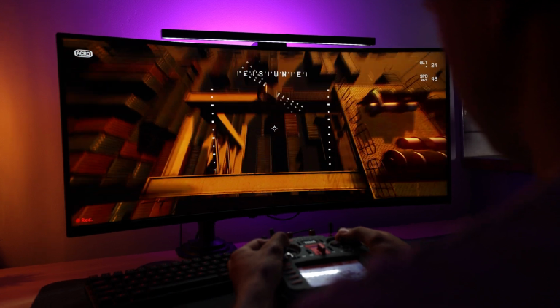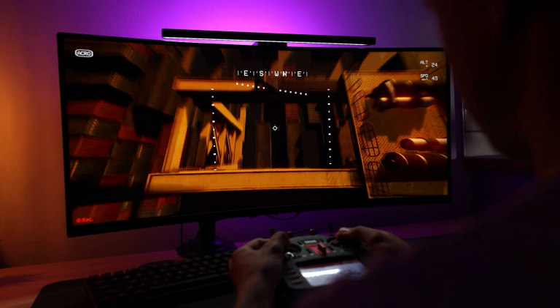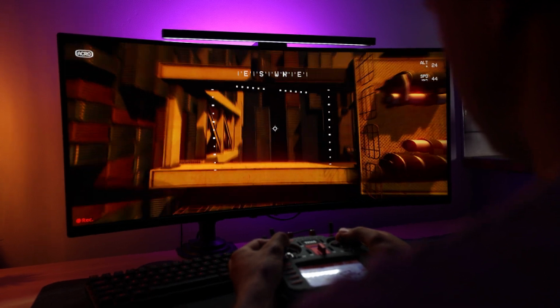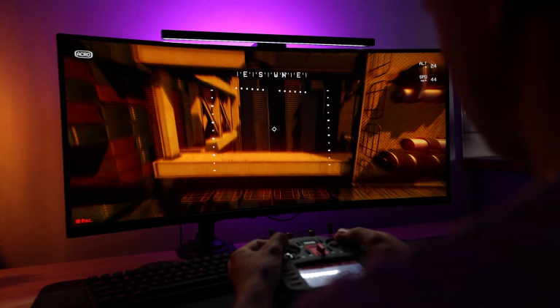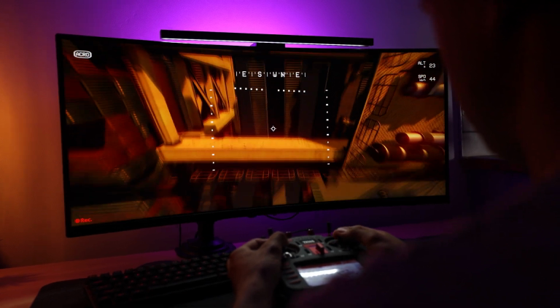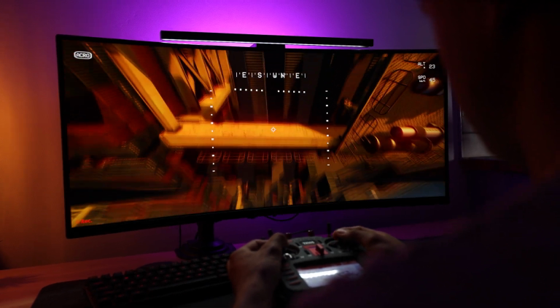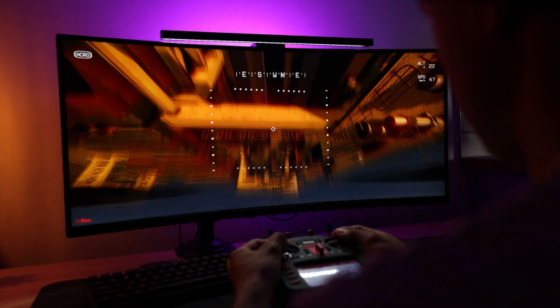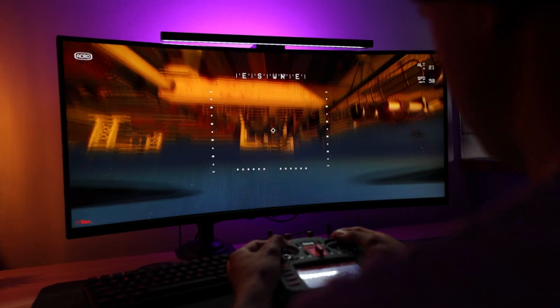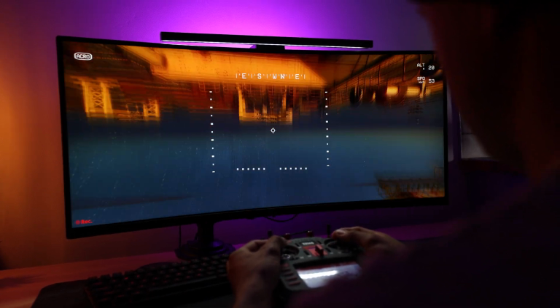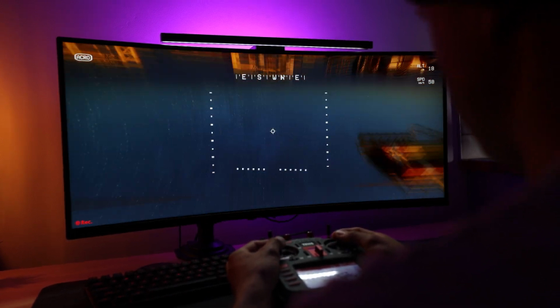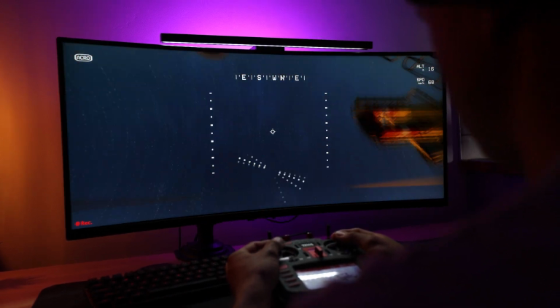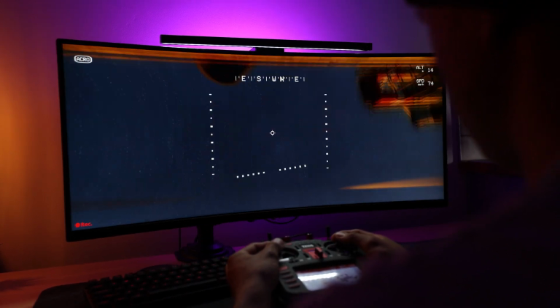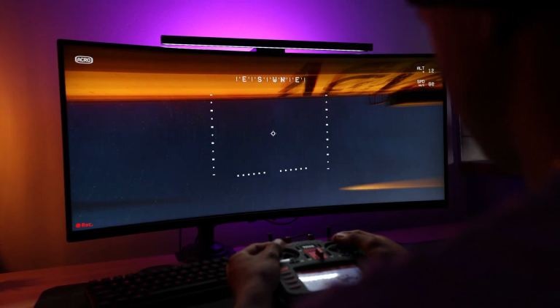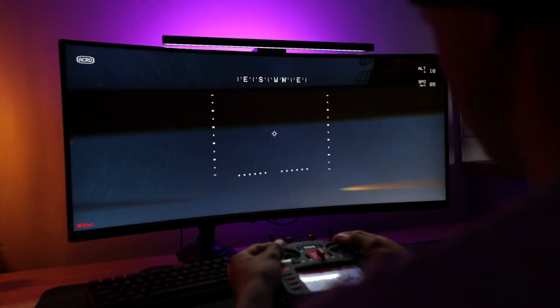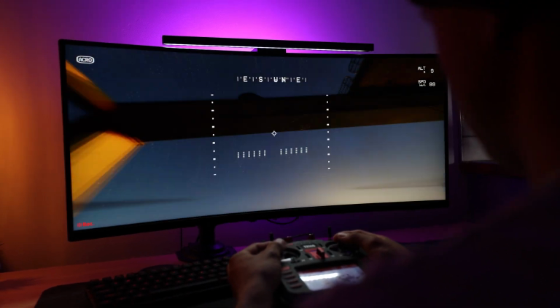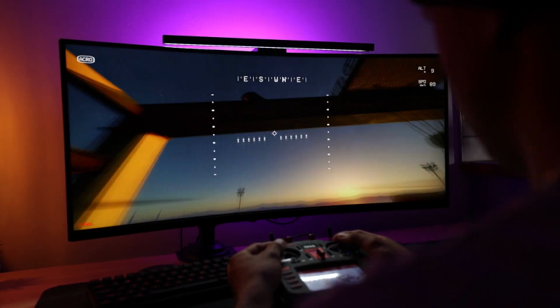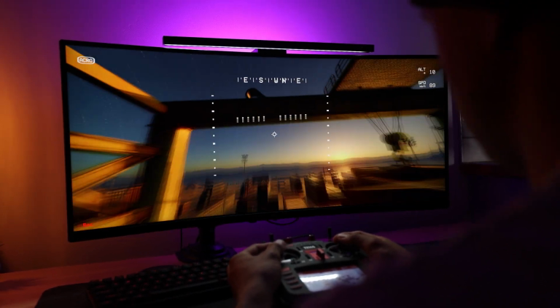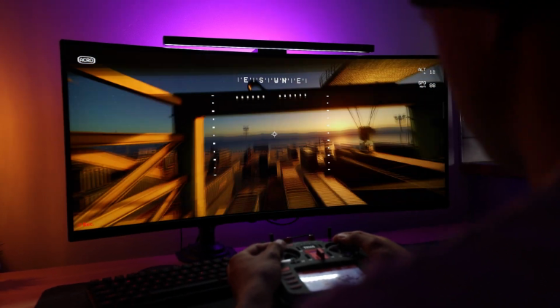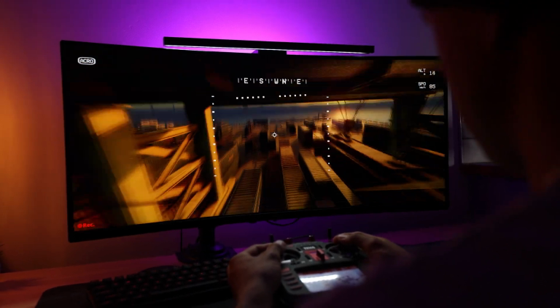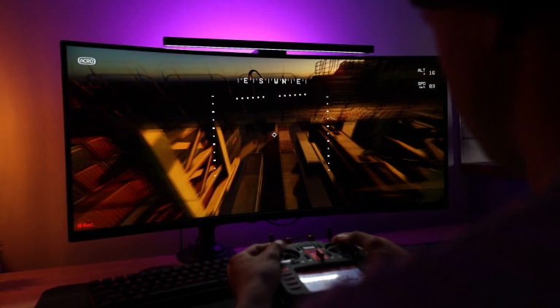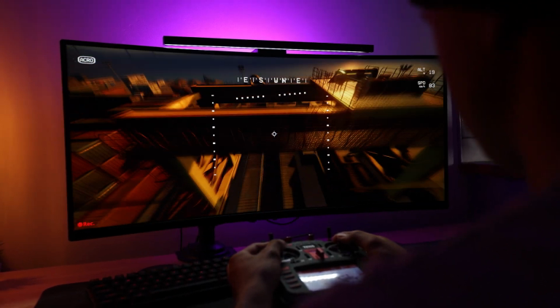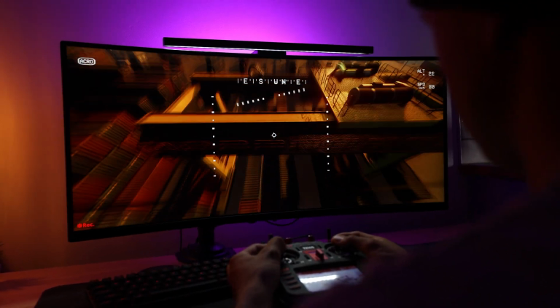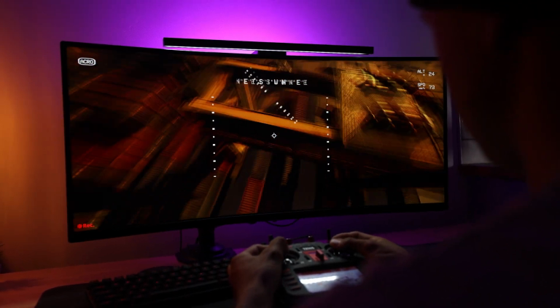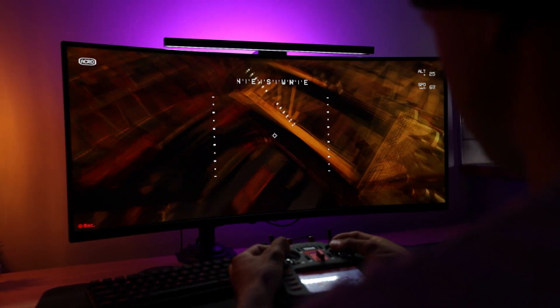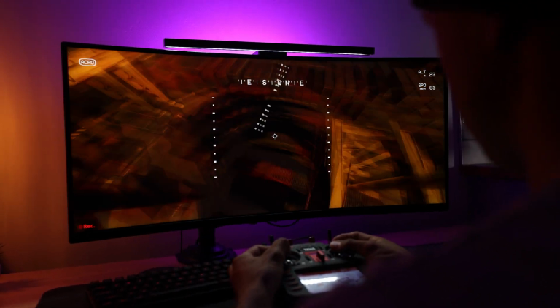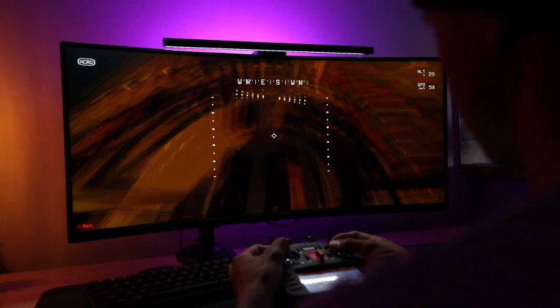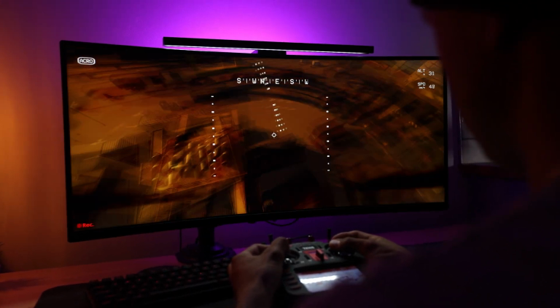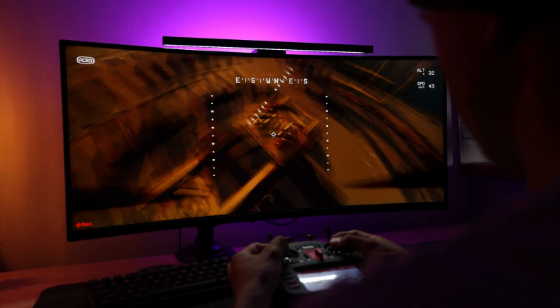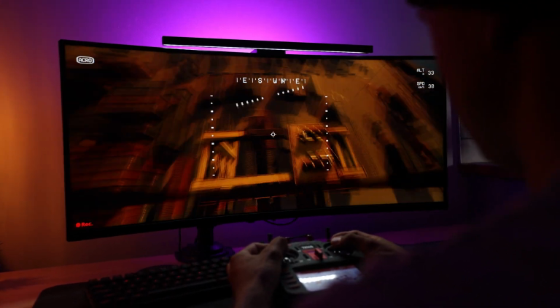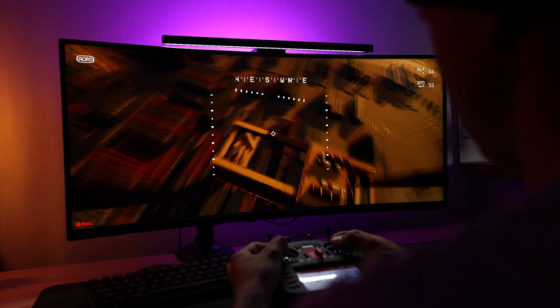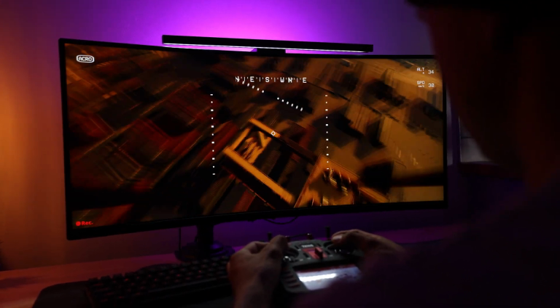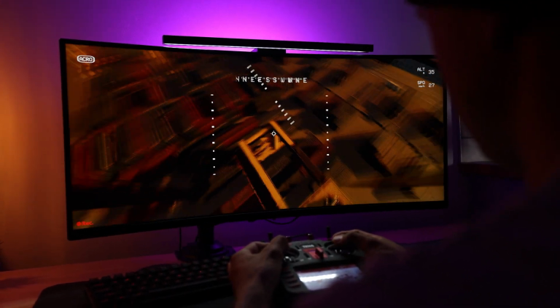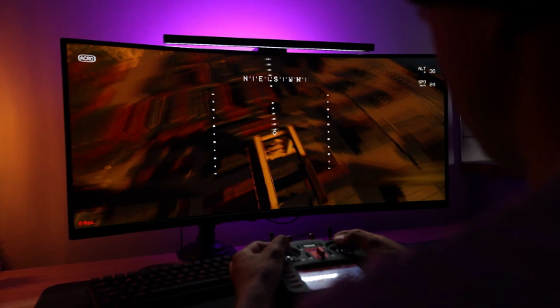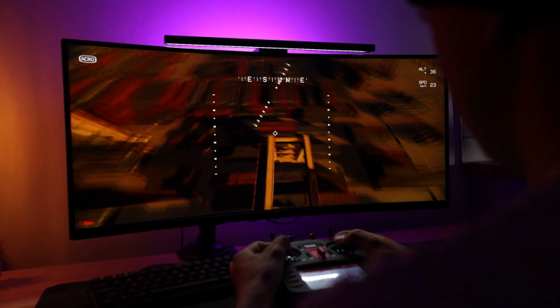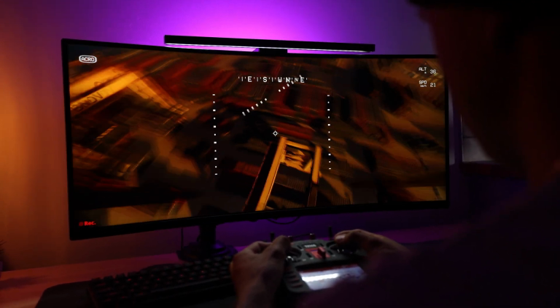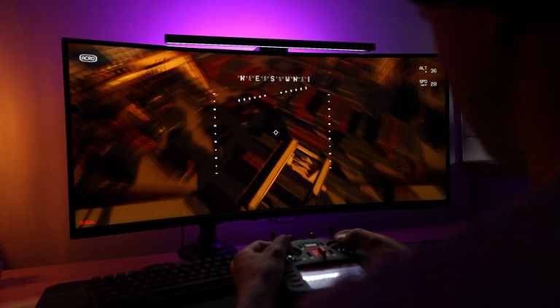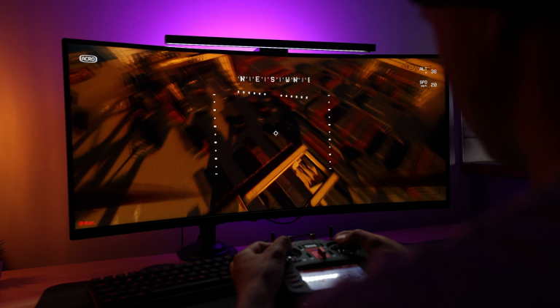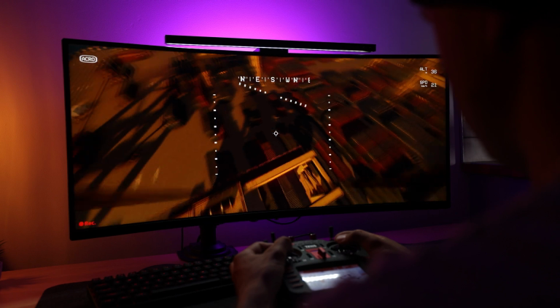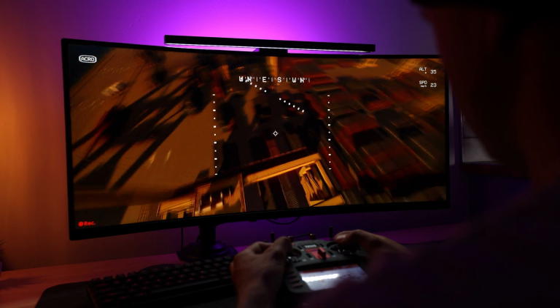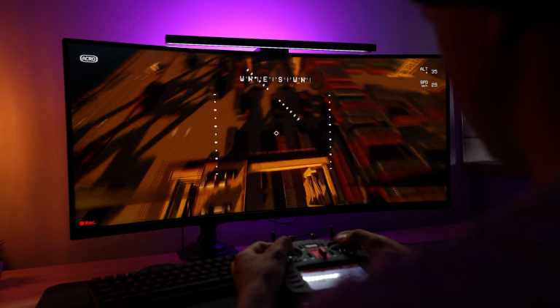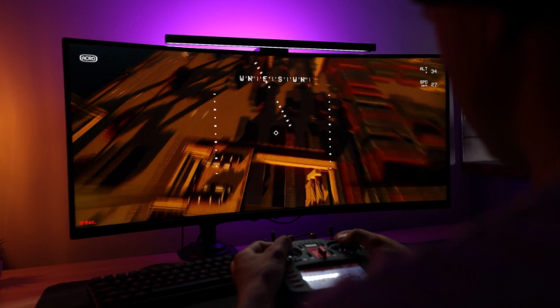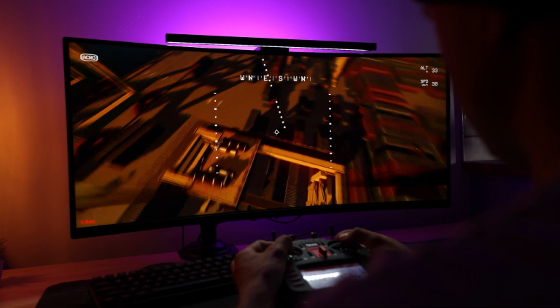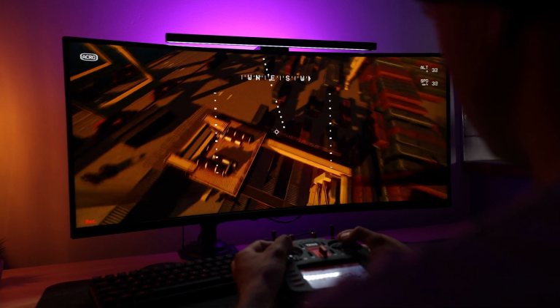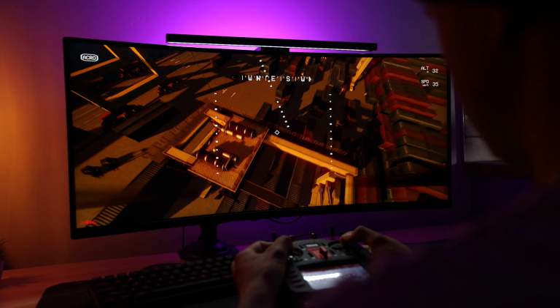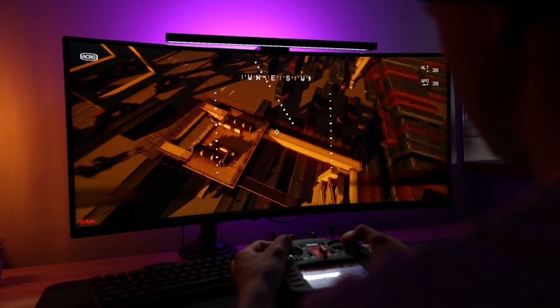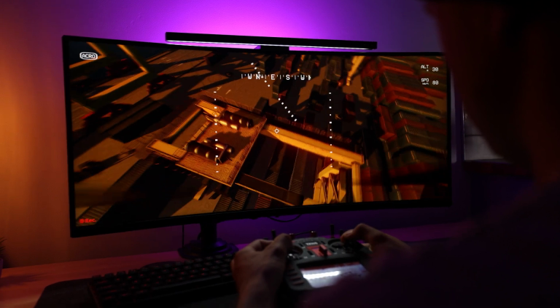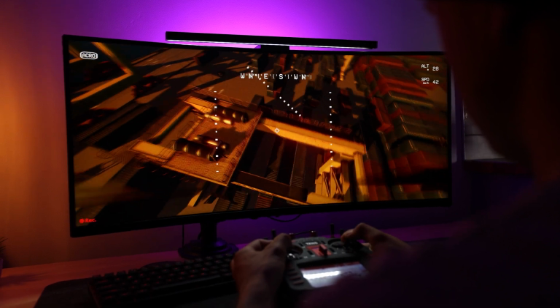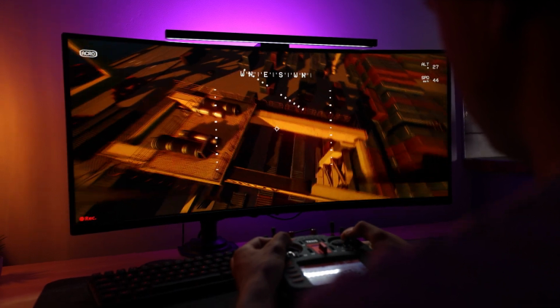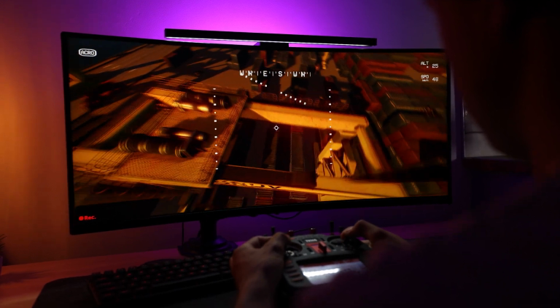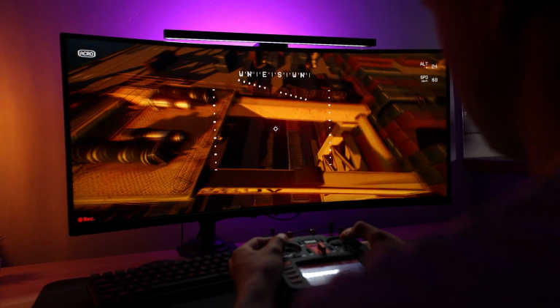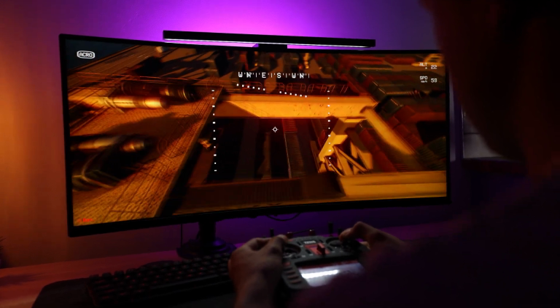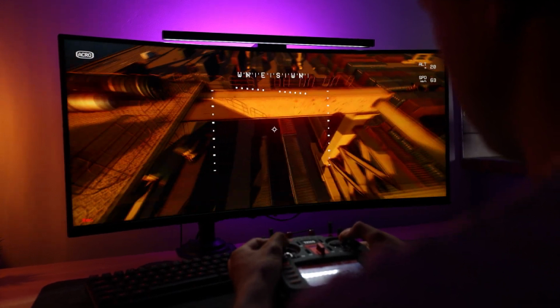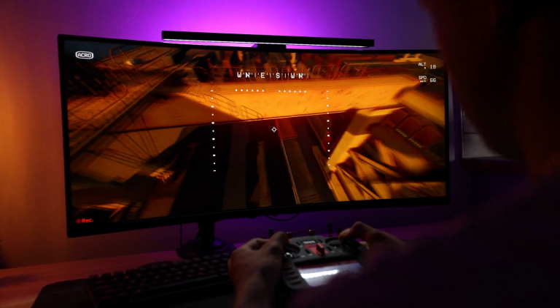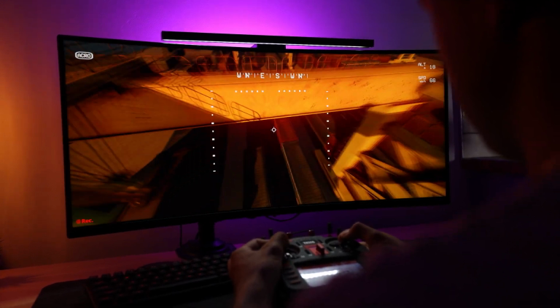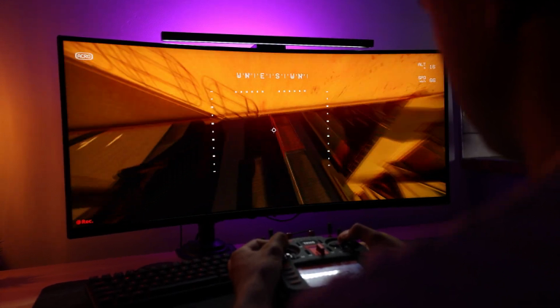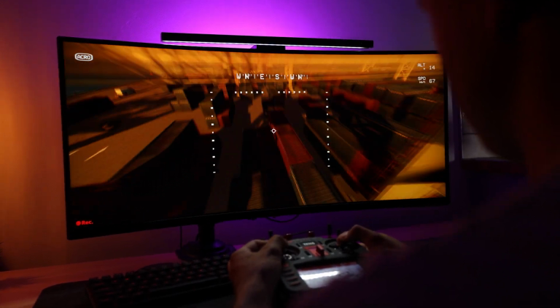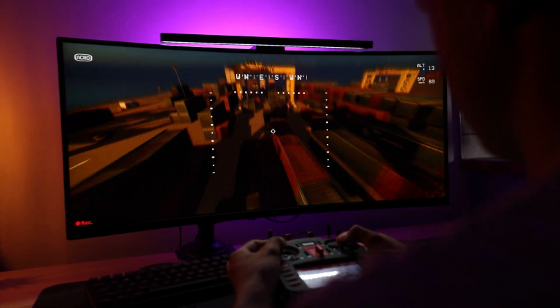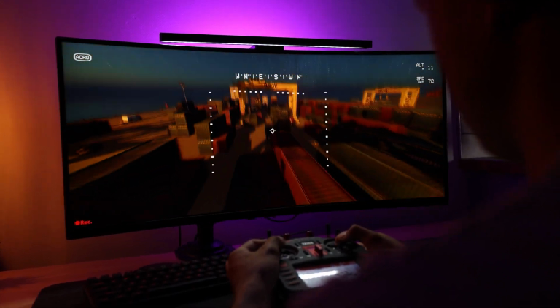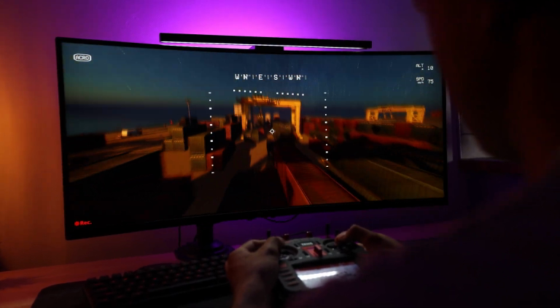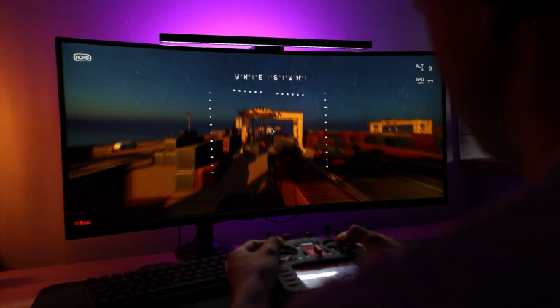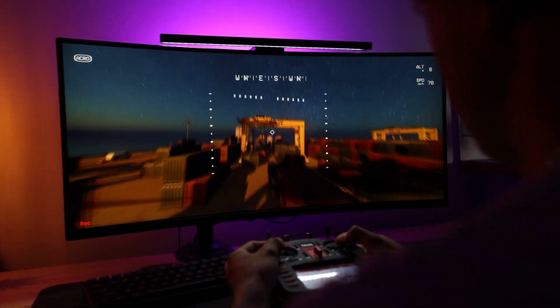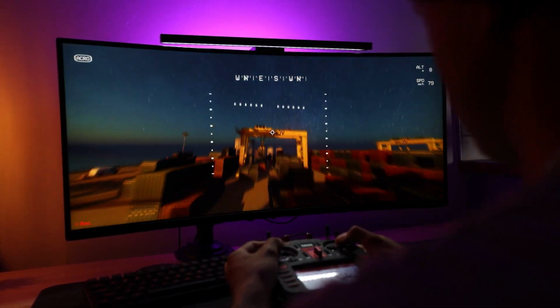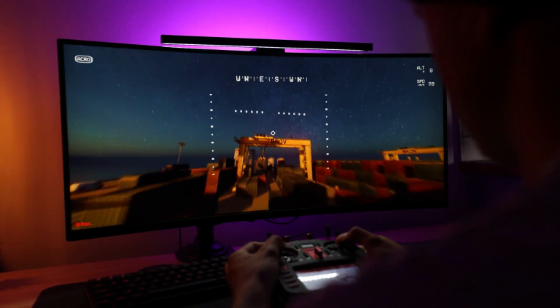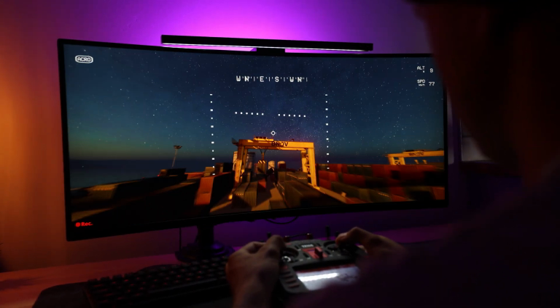Windows 11 has made my workflow so simple. With all the new functions, I'm able to keep everything organised and have a less stressful workflow.